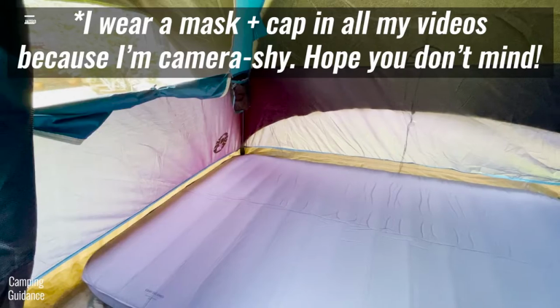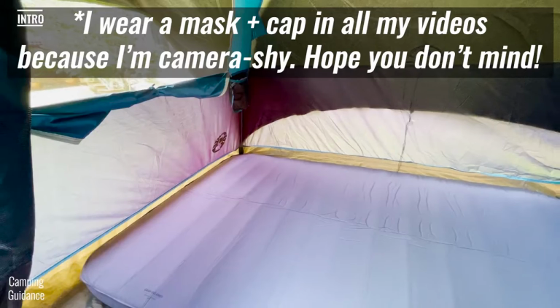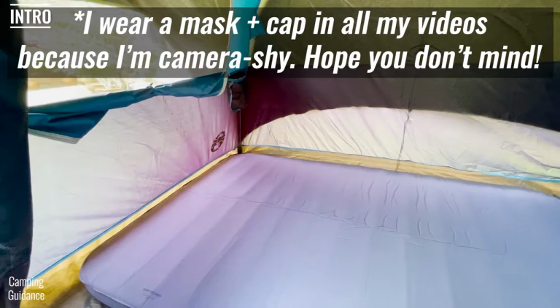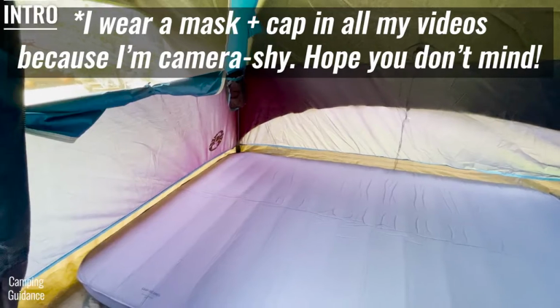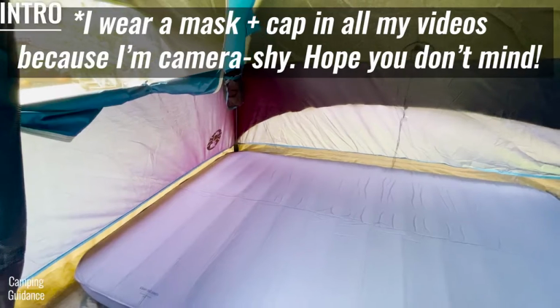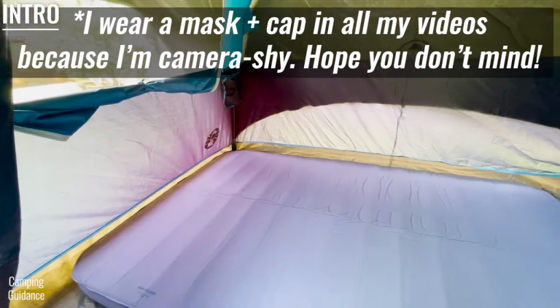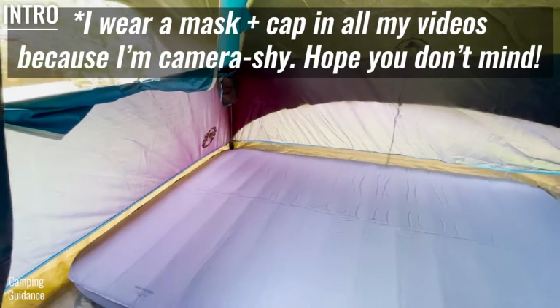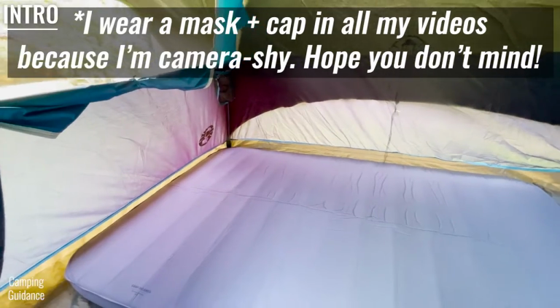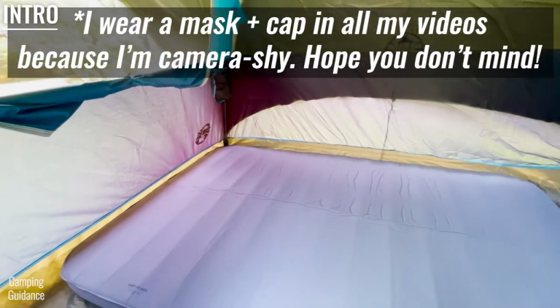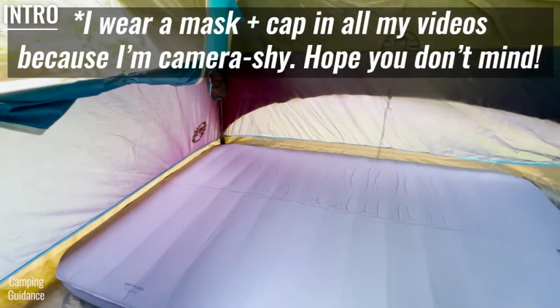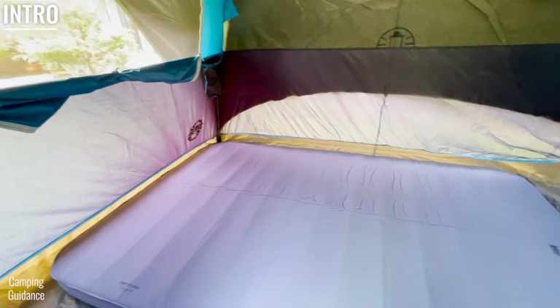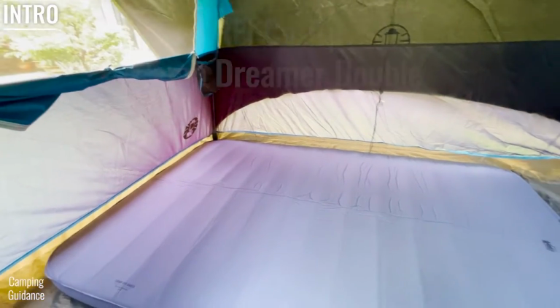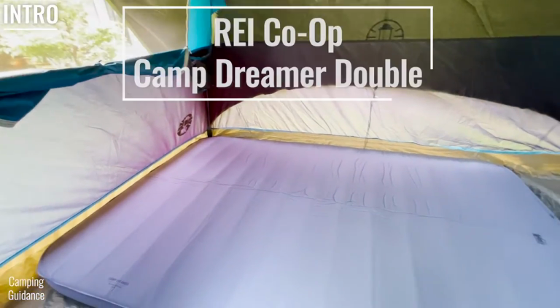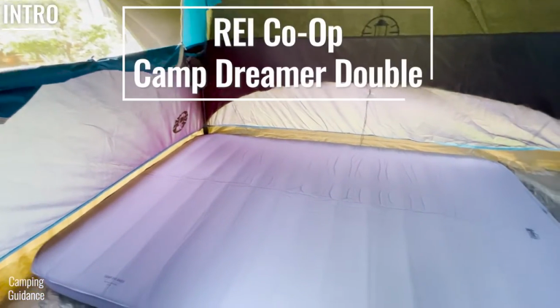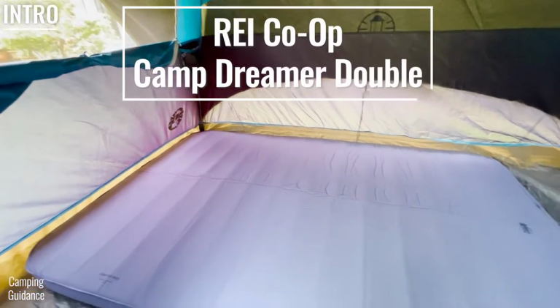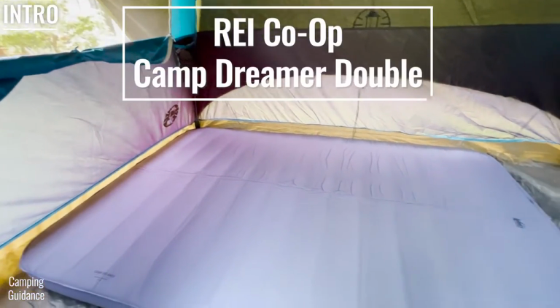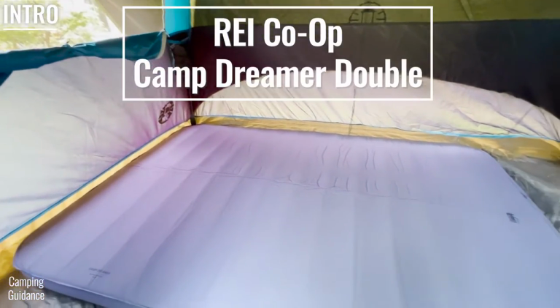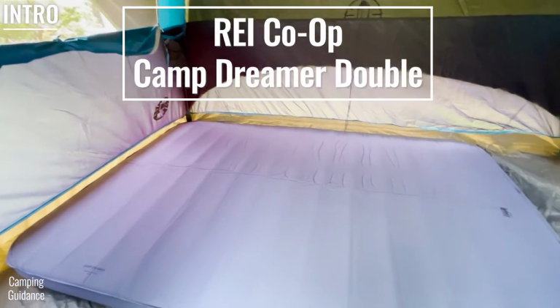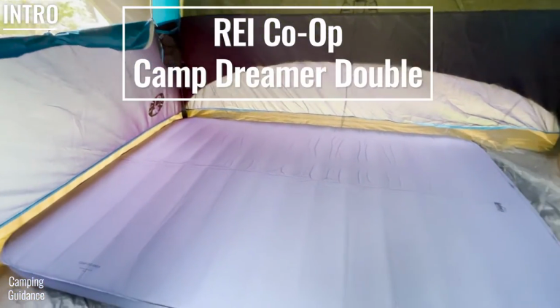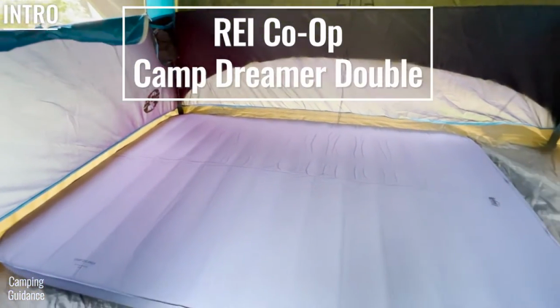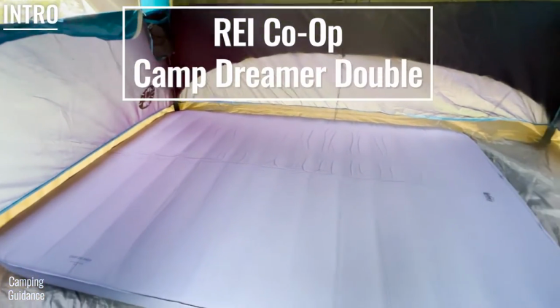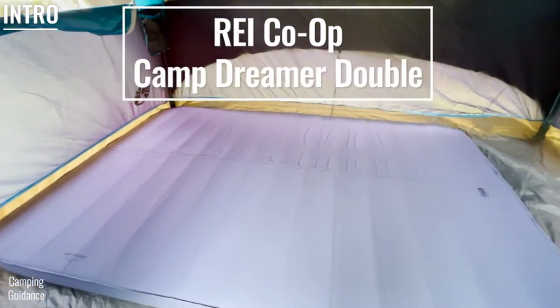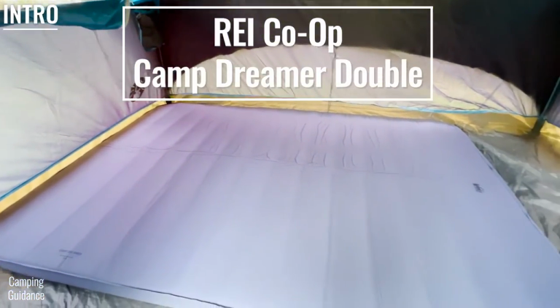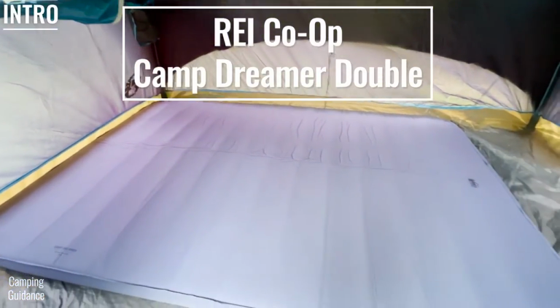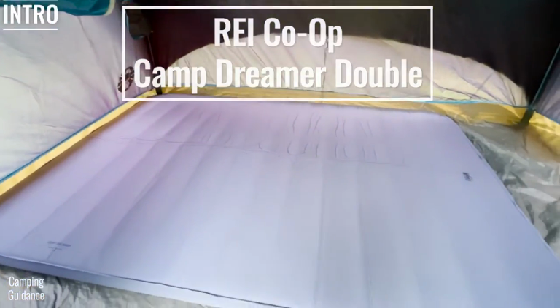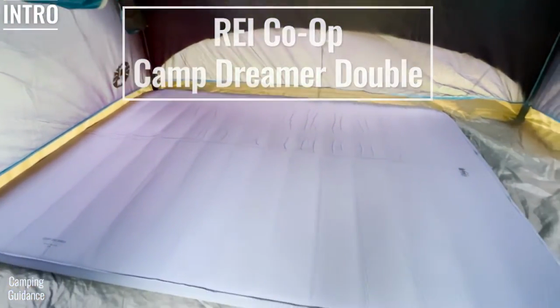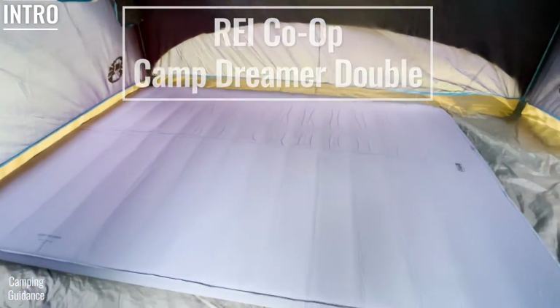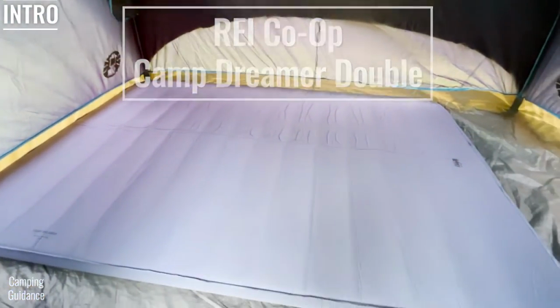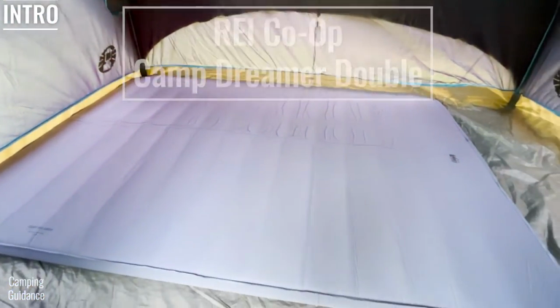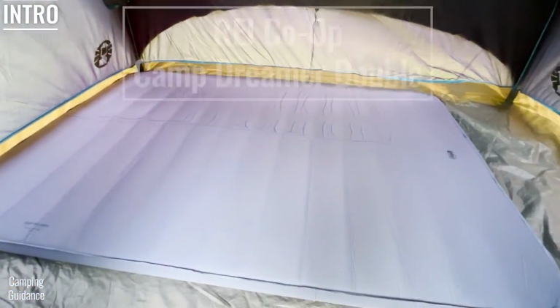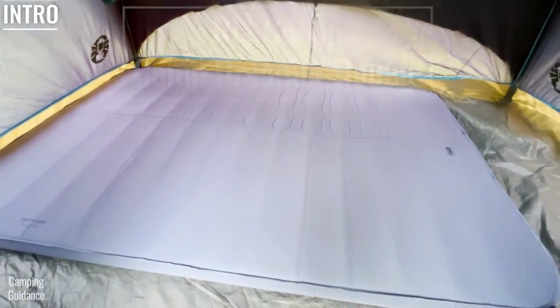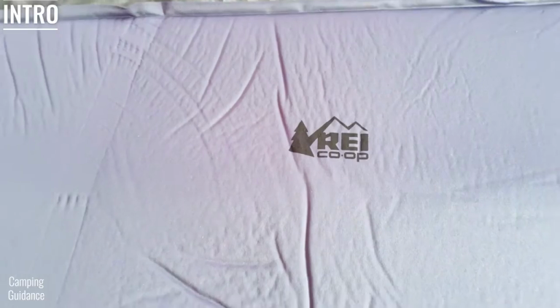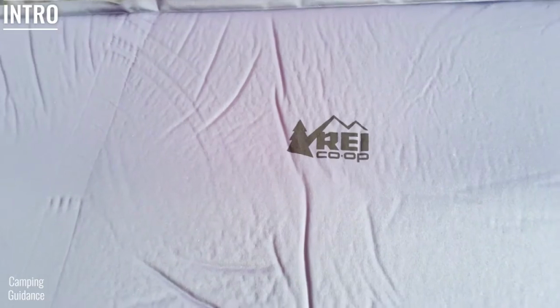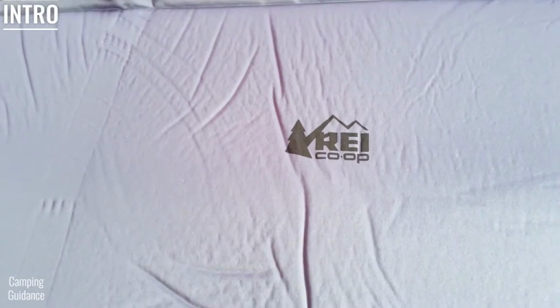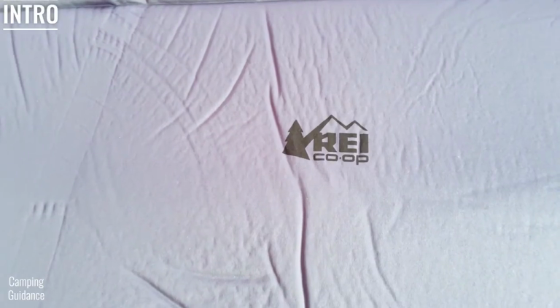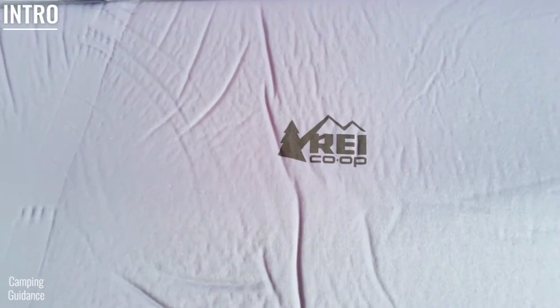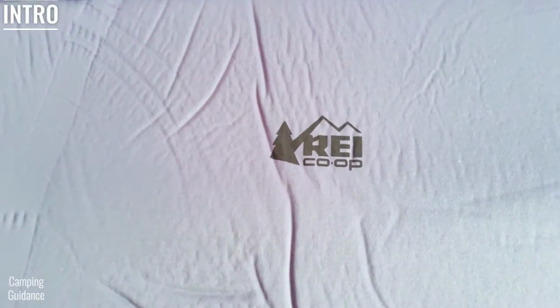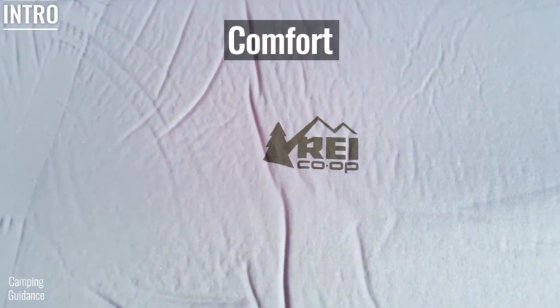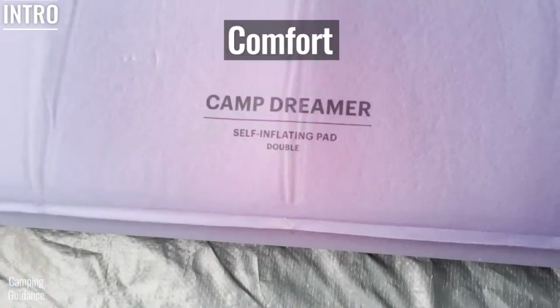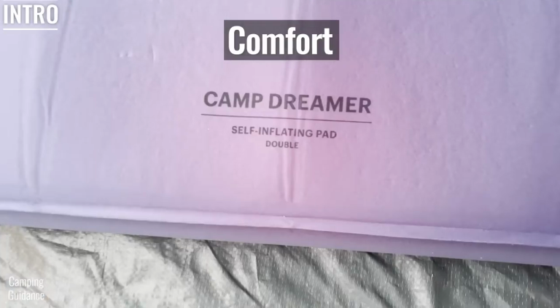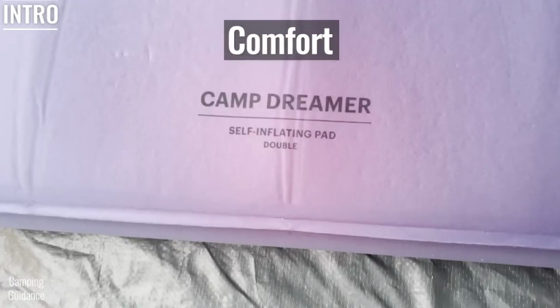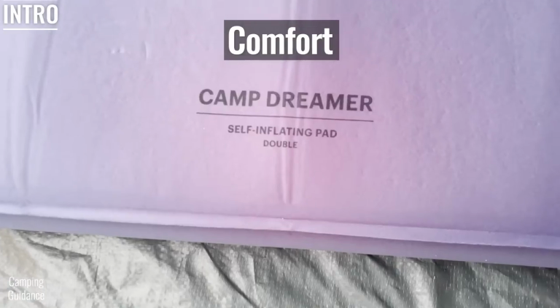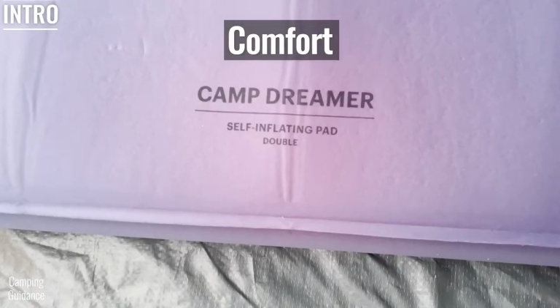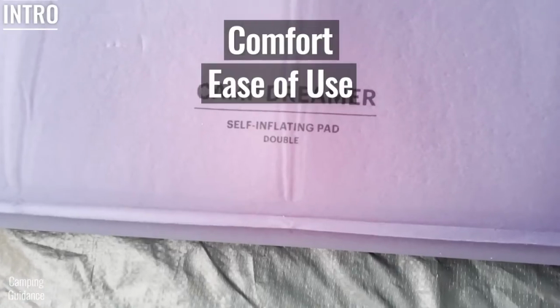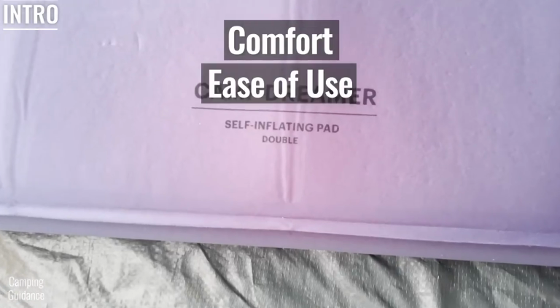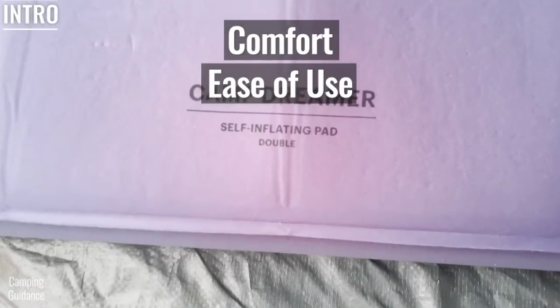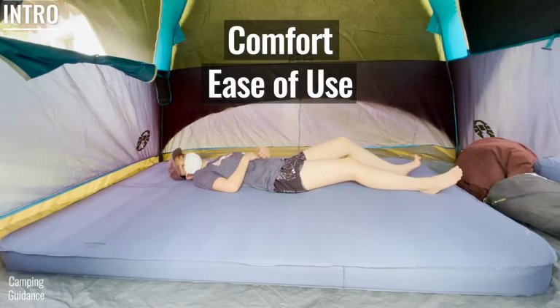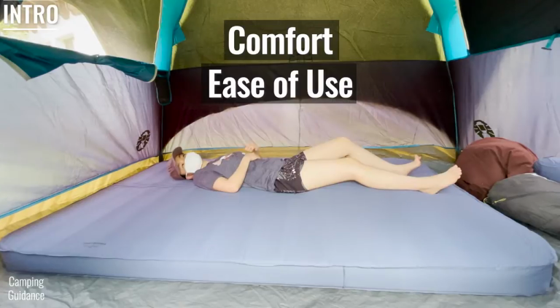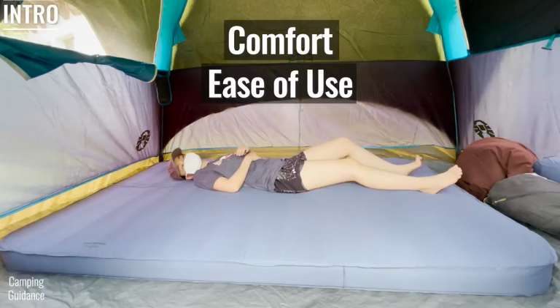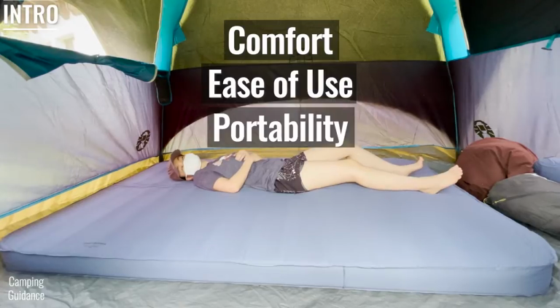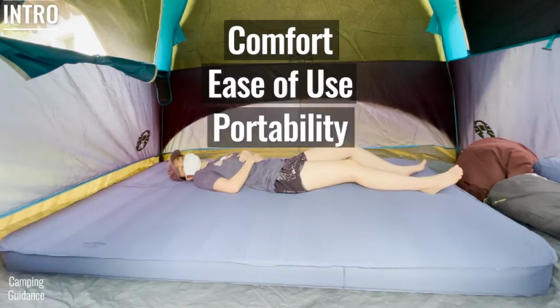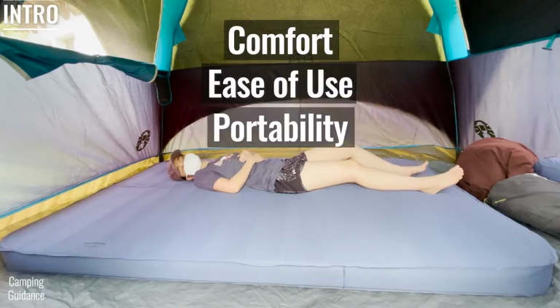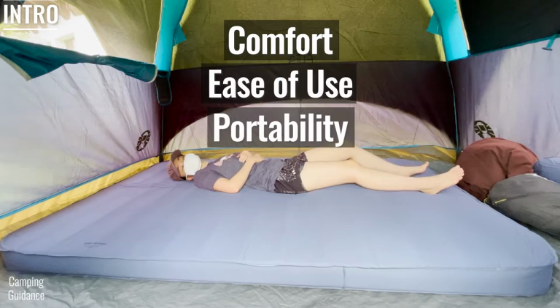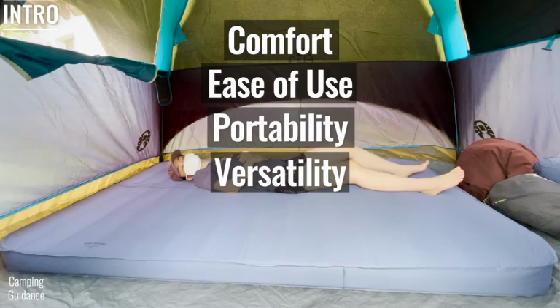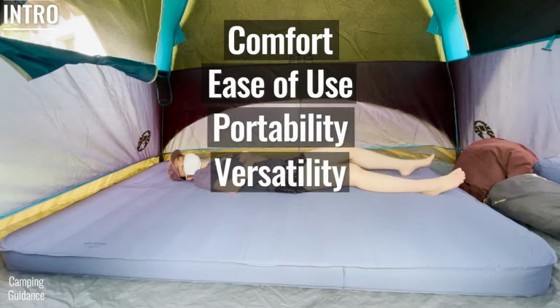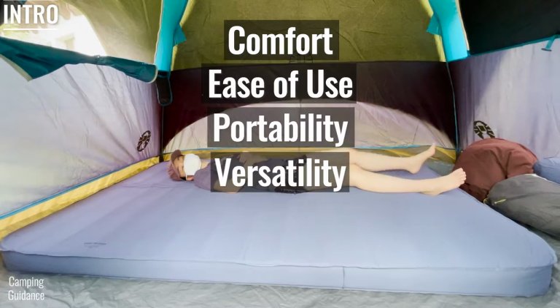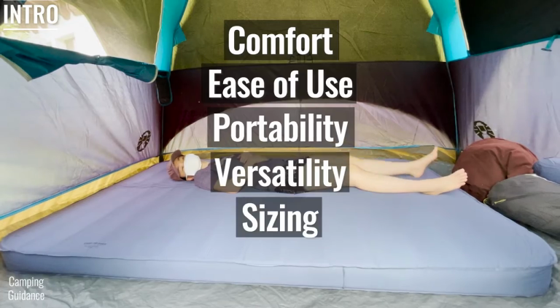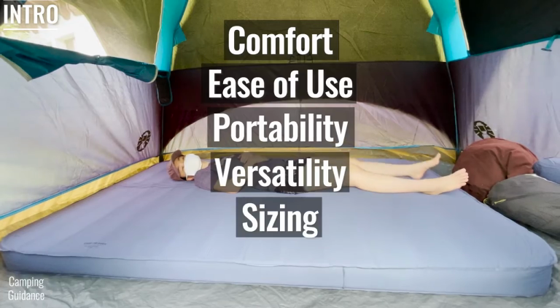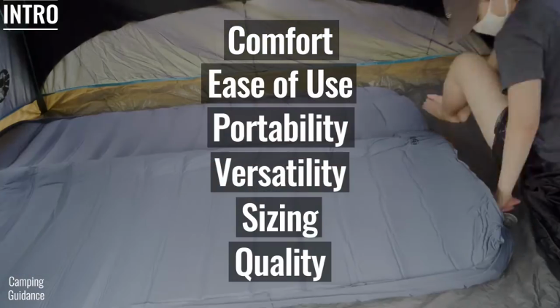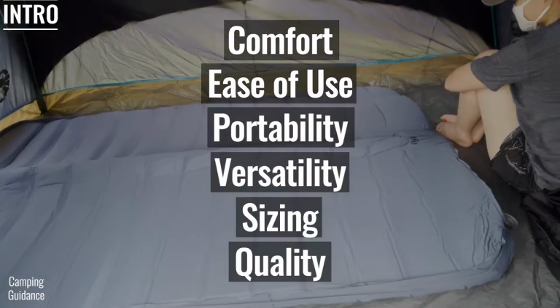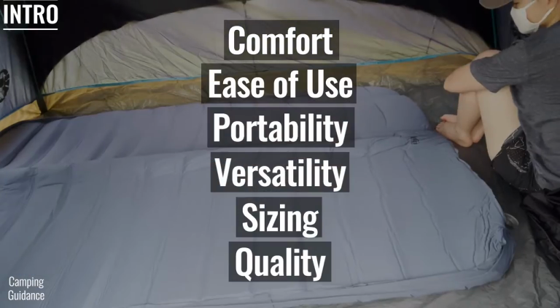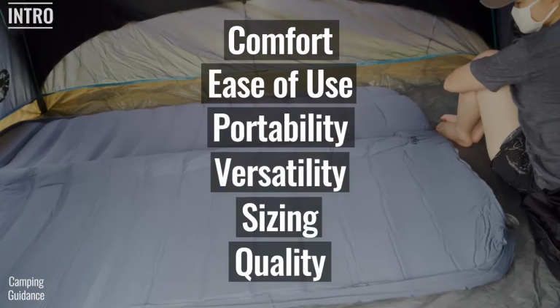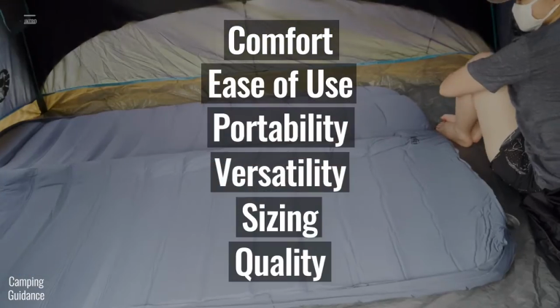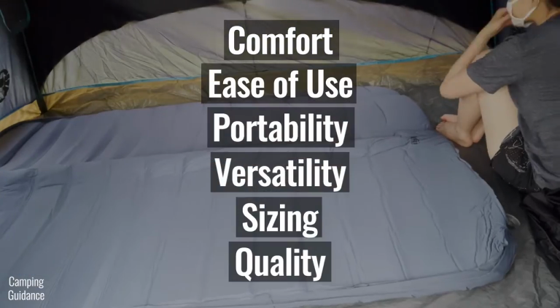This is the REI Co-op Camp Dreamer Double, and we'll be testing its comfort, ease of use, portability, and more.